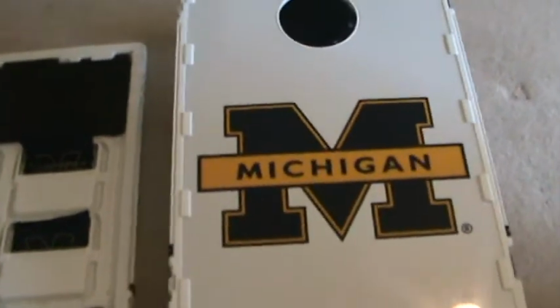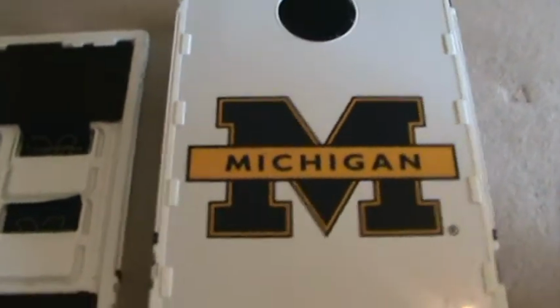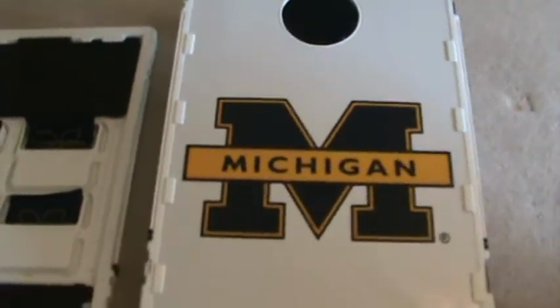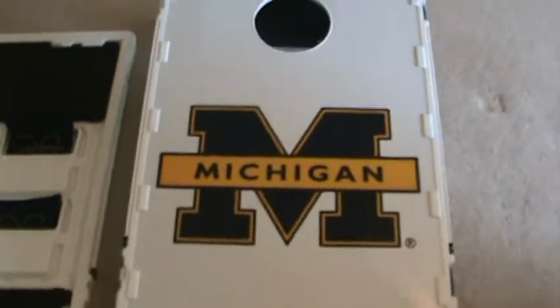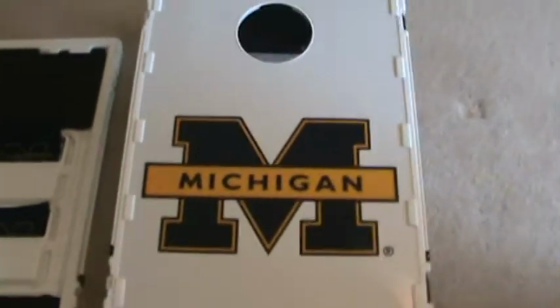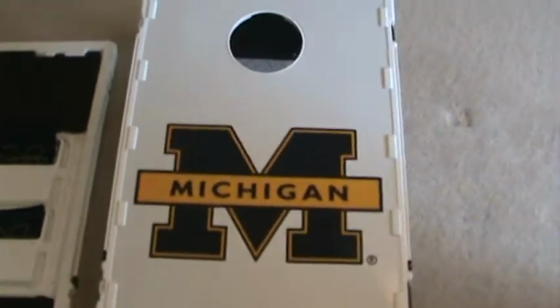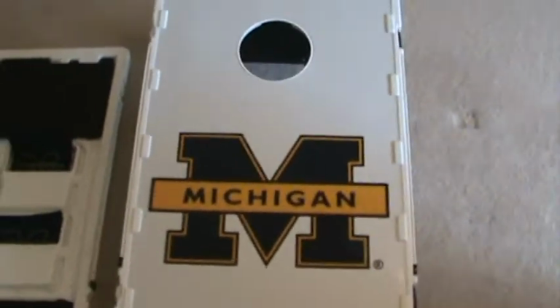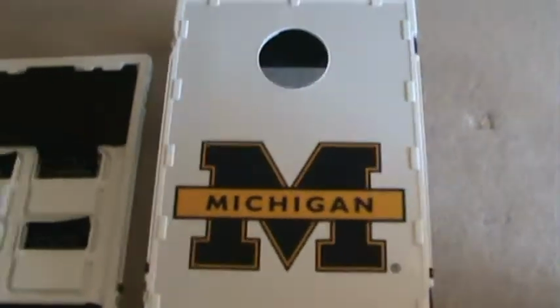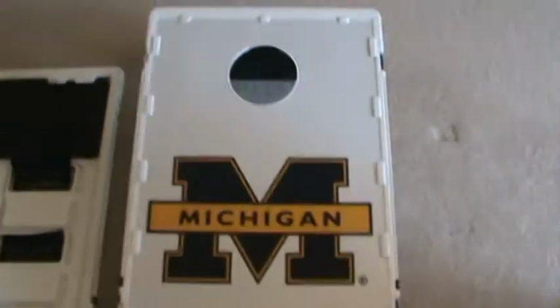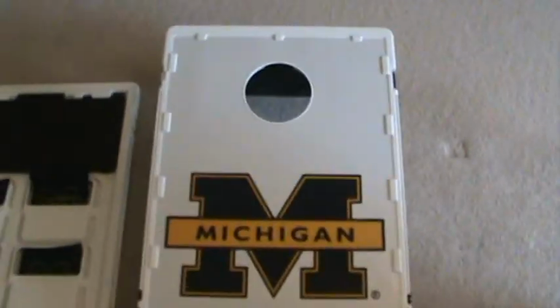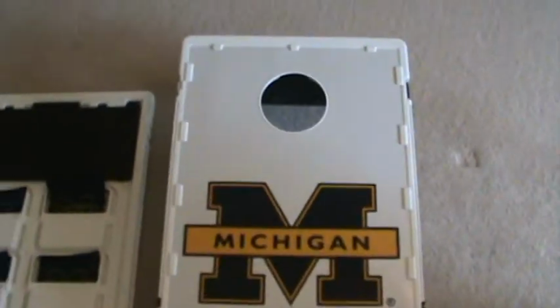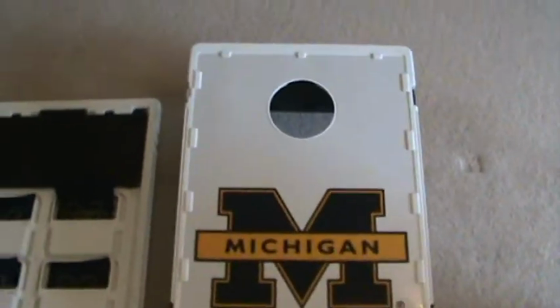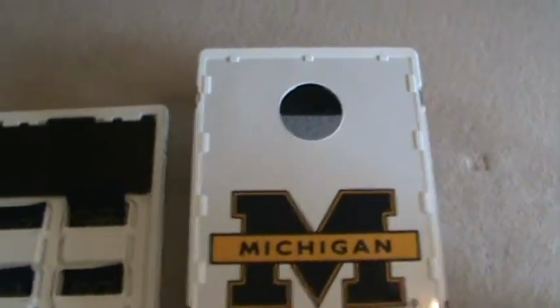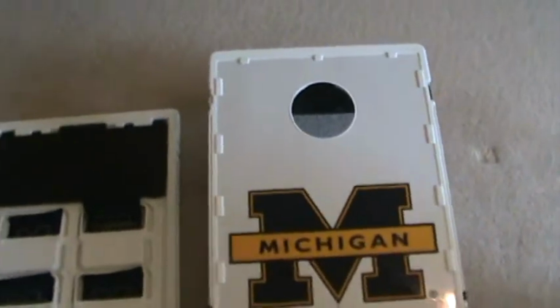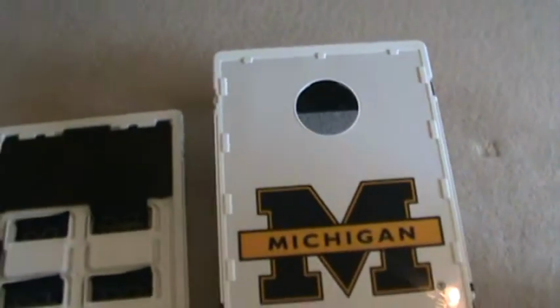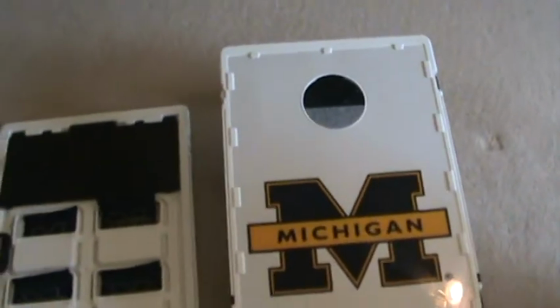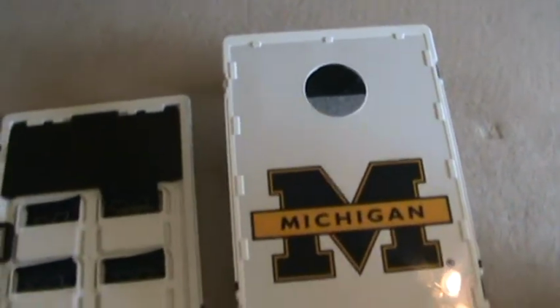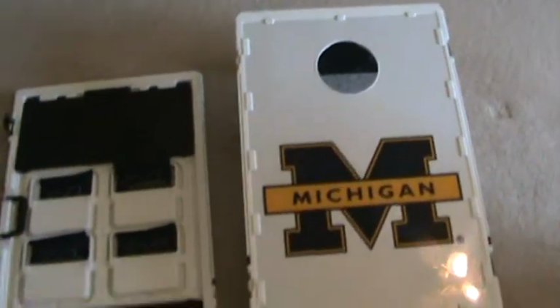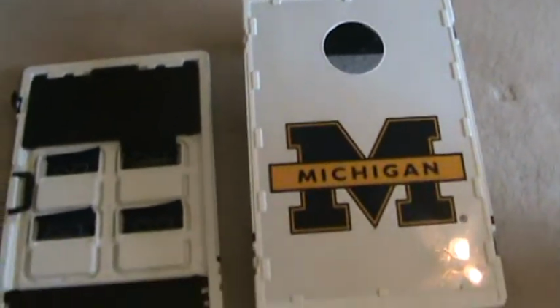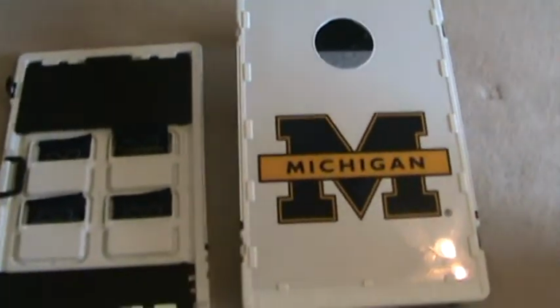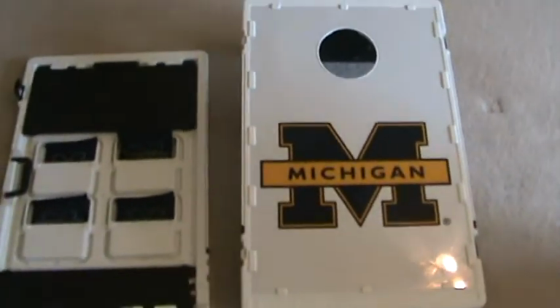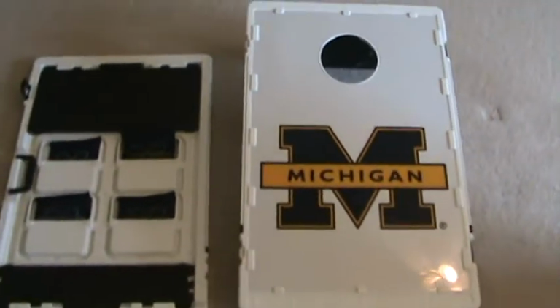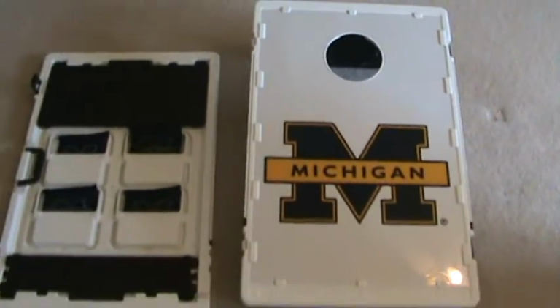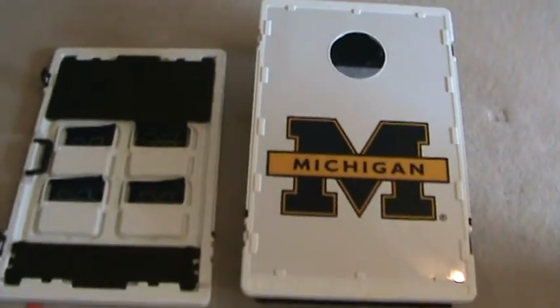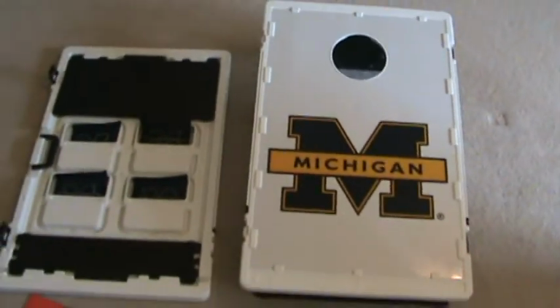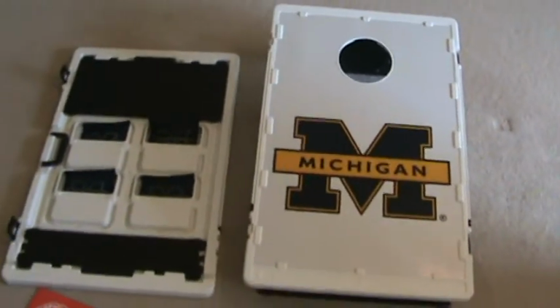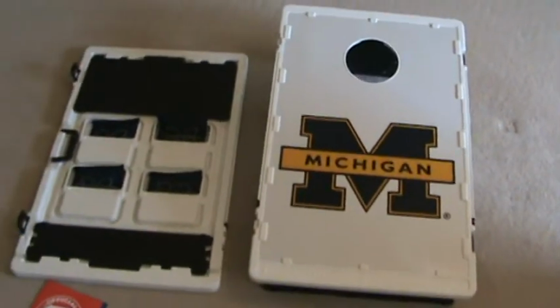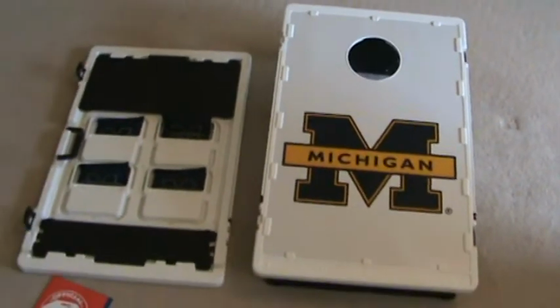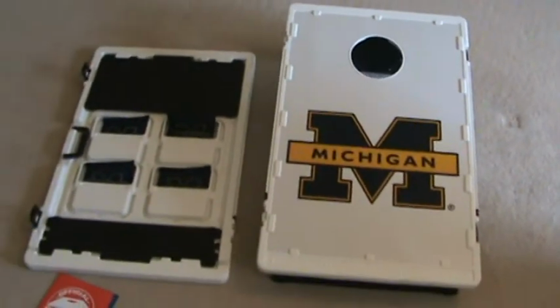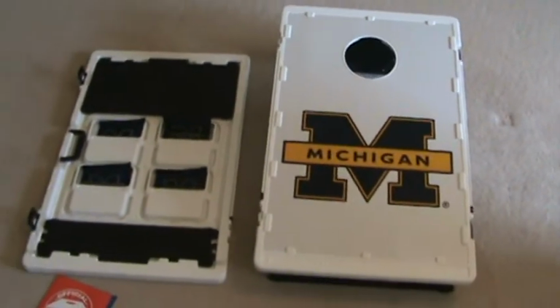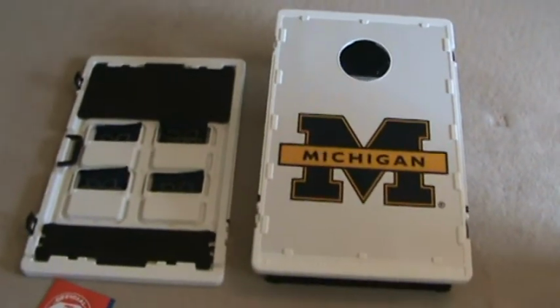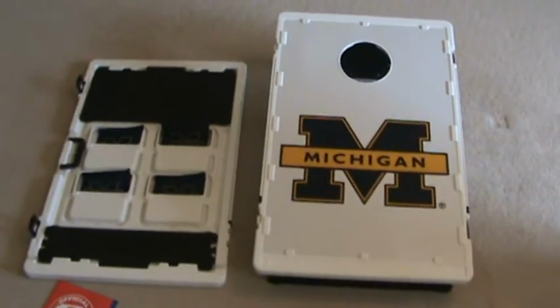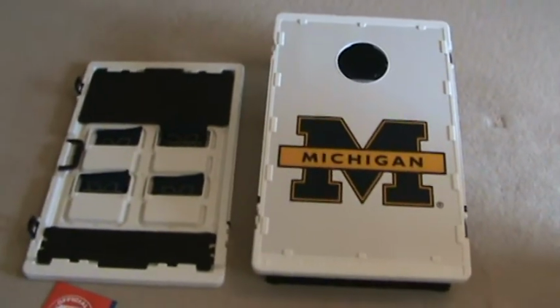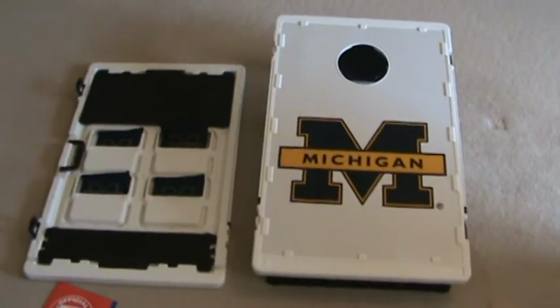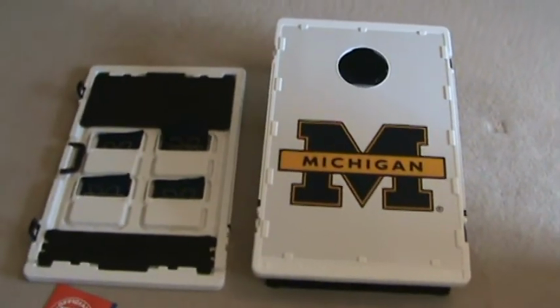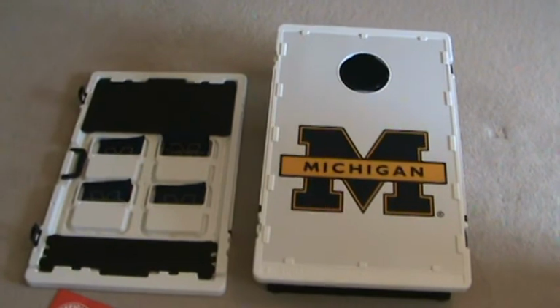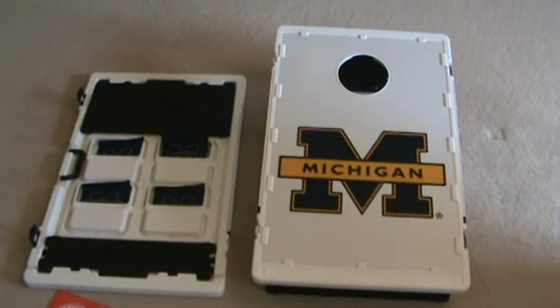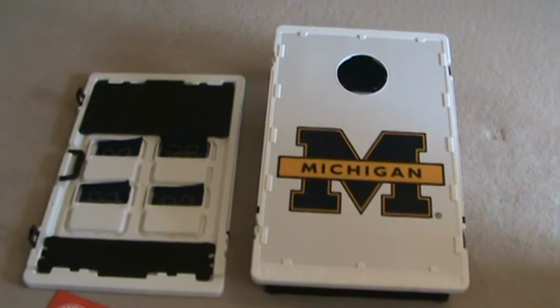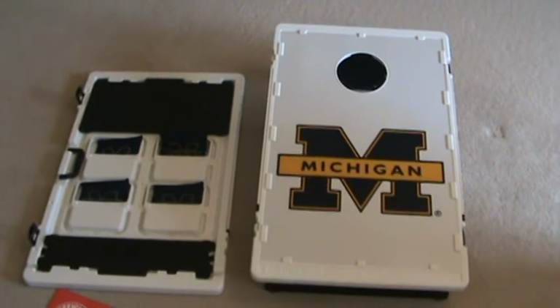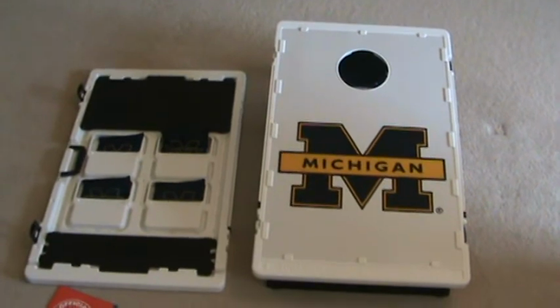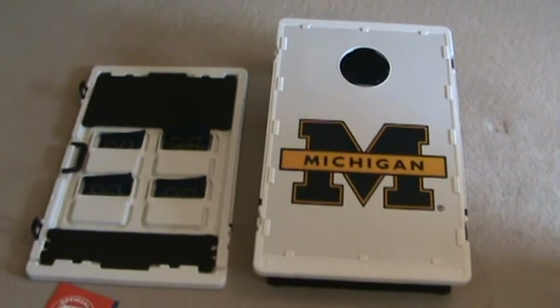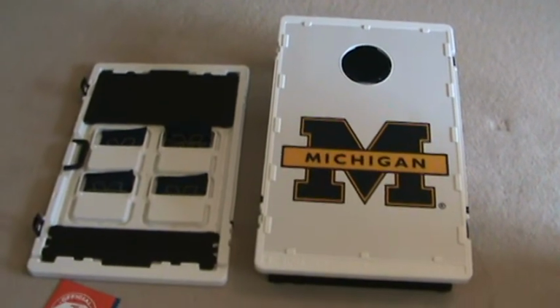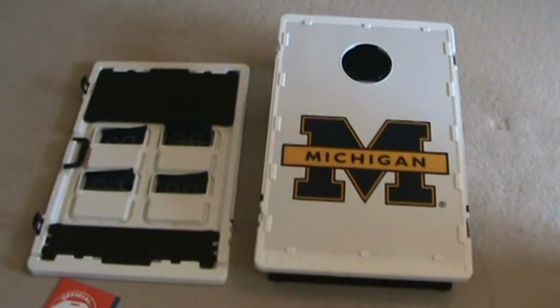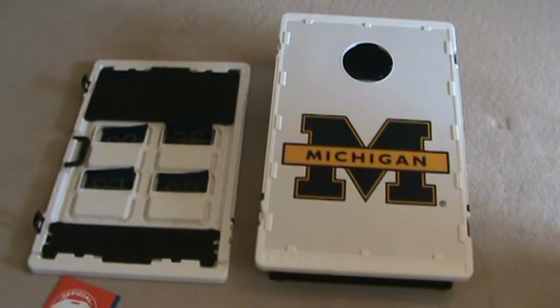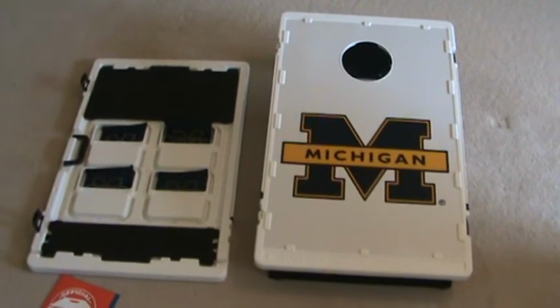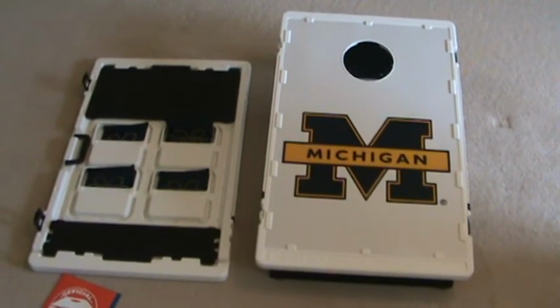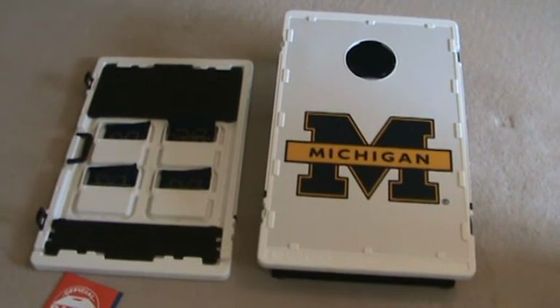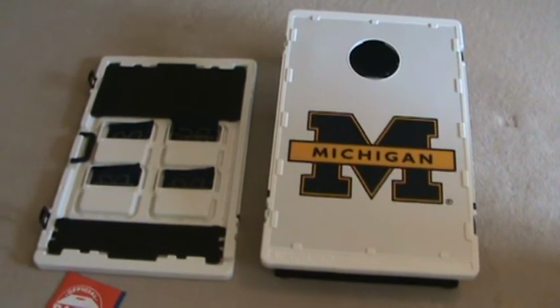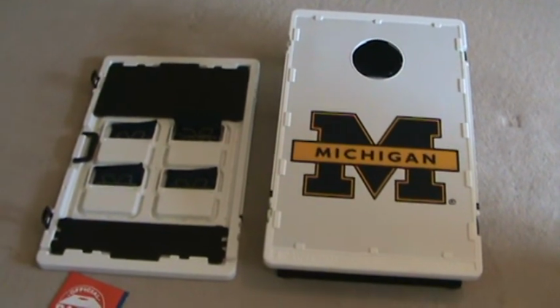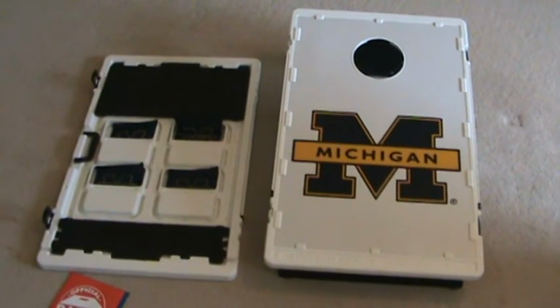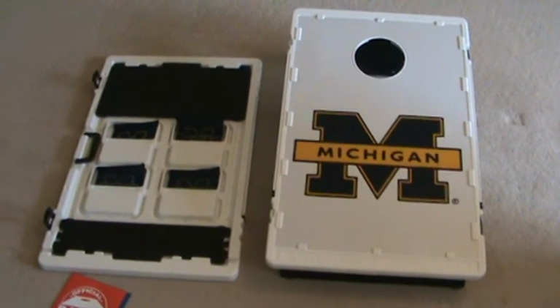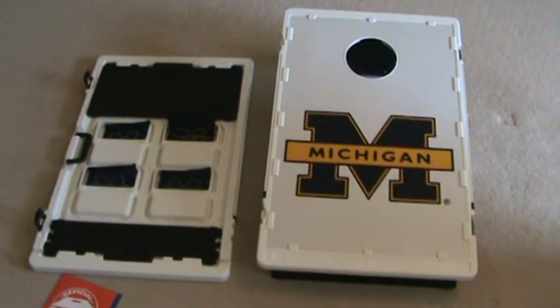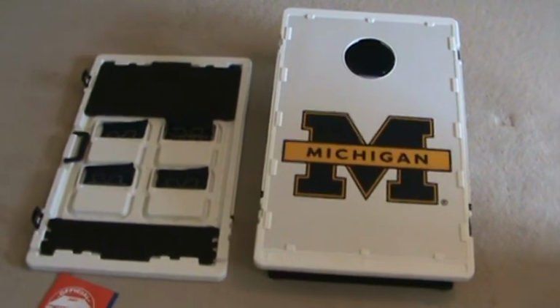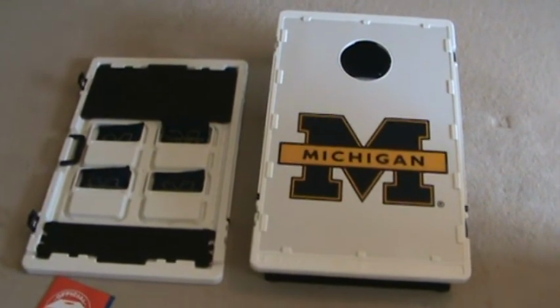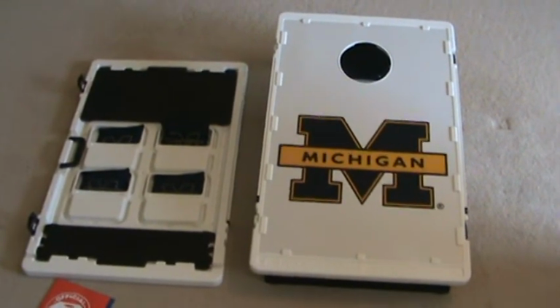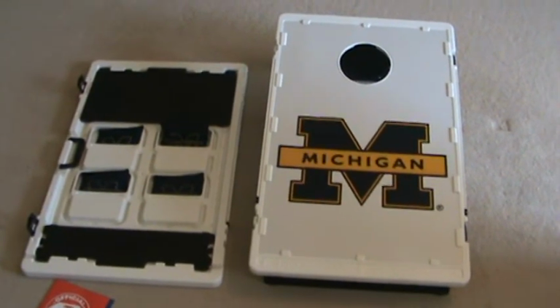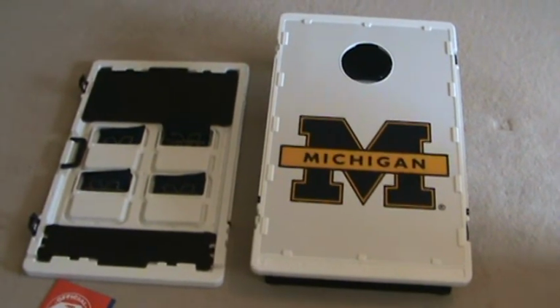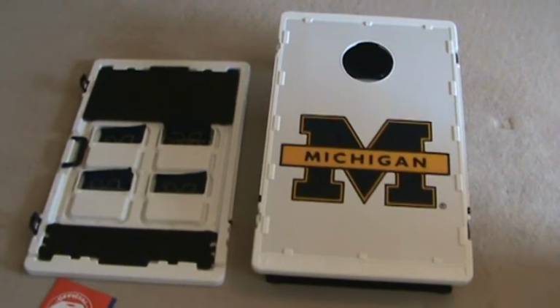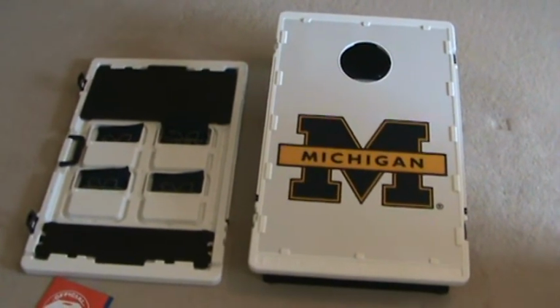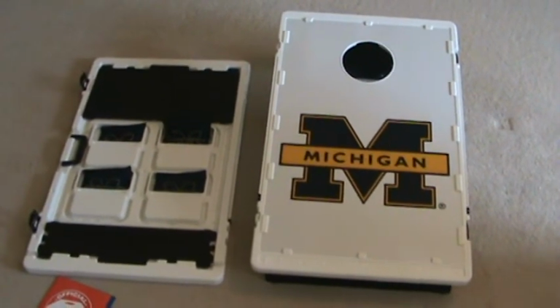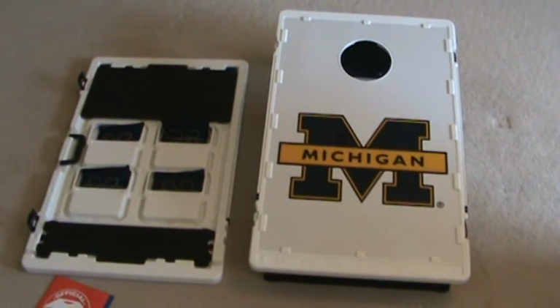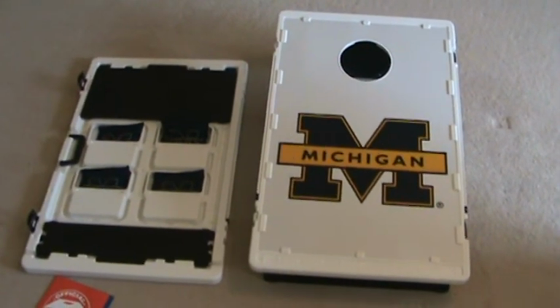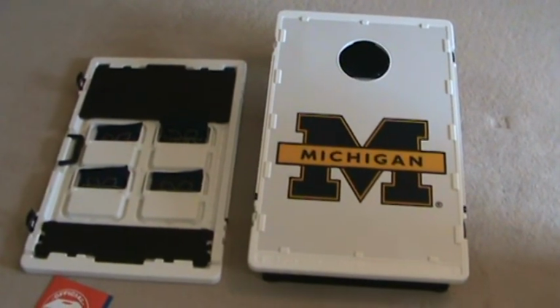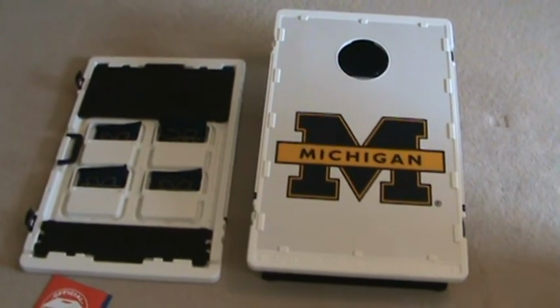Just wanted to give you guys kind of a top and a bottom shot of the game. This is the University of Michigan. These ship out with free shipping. Hope you enjoy.